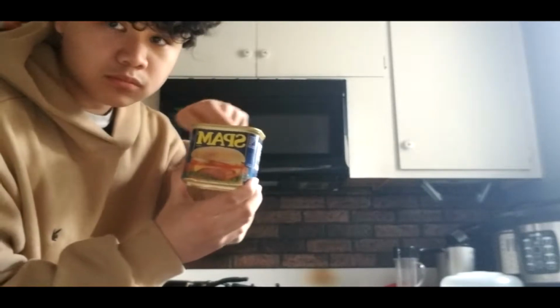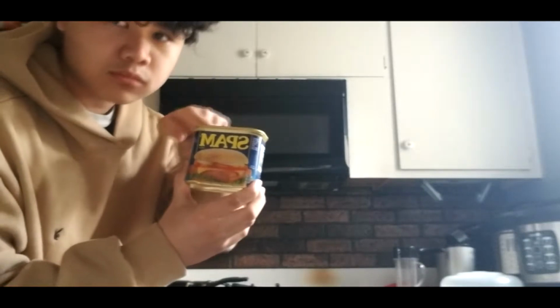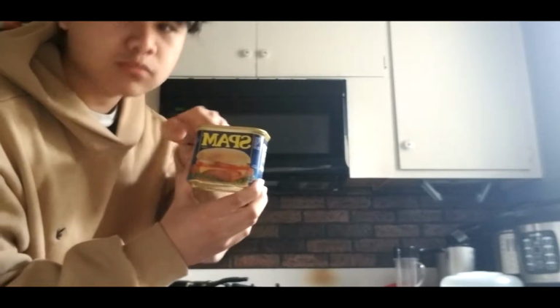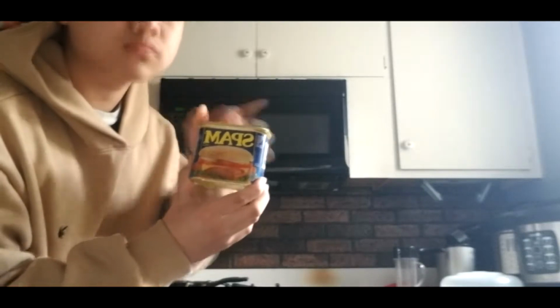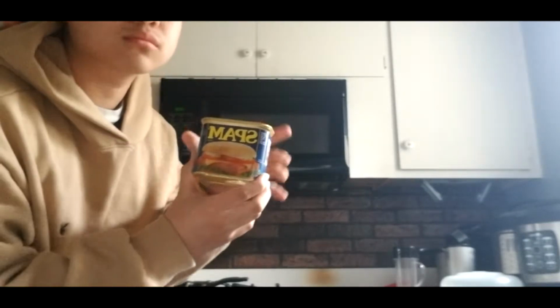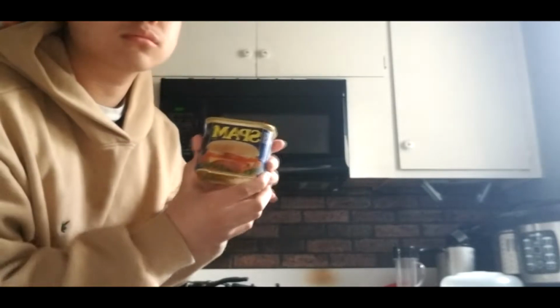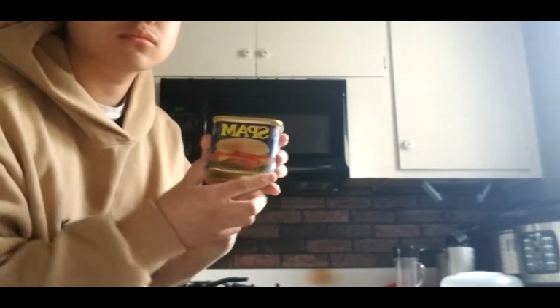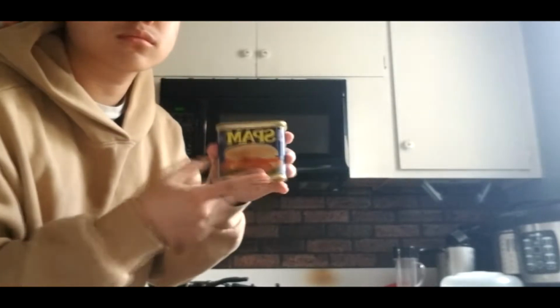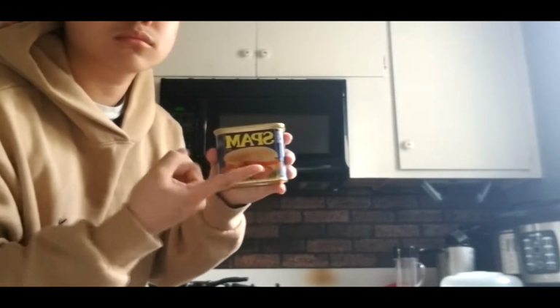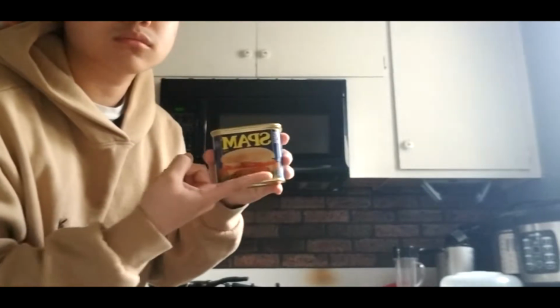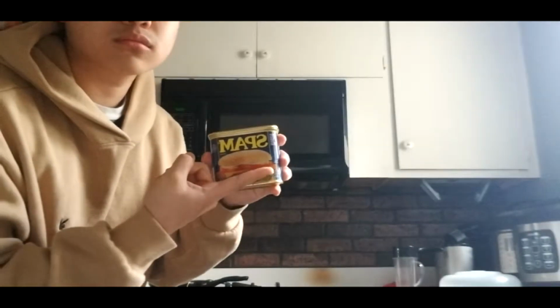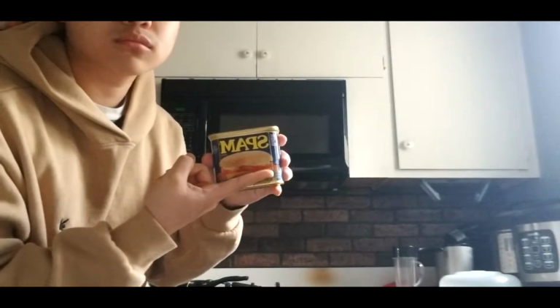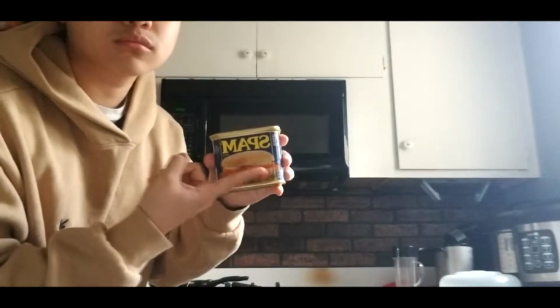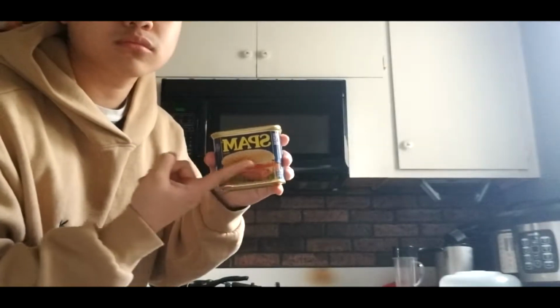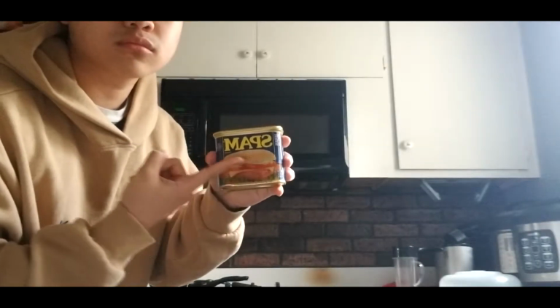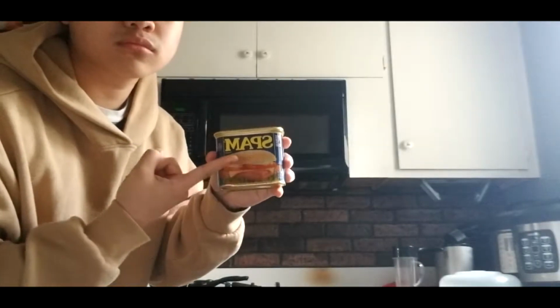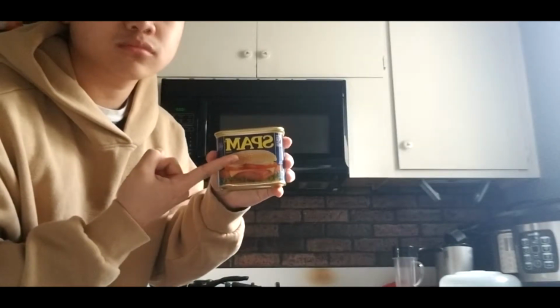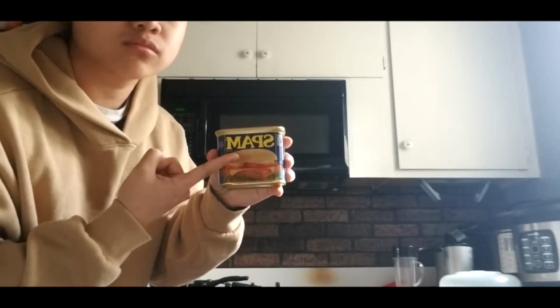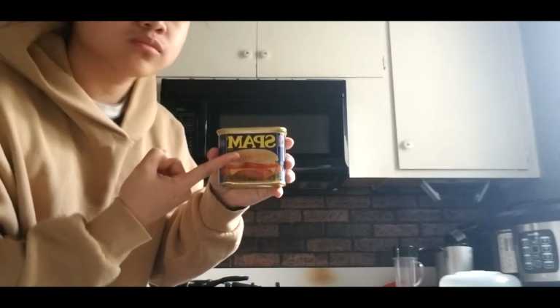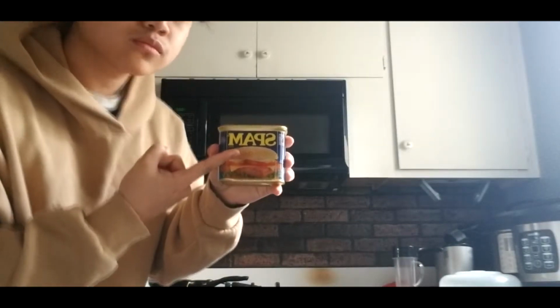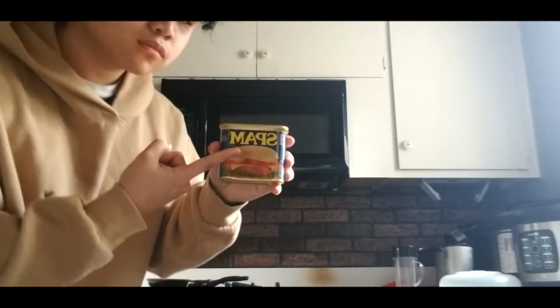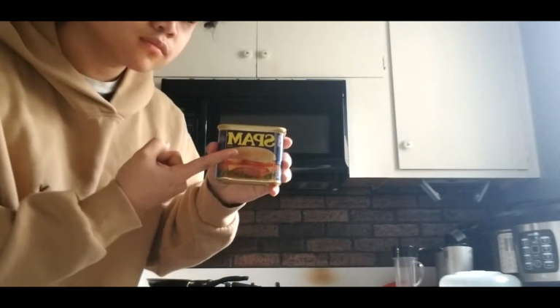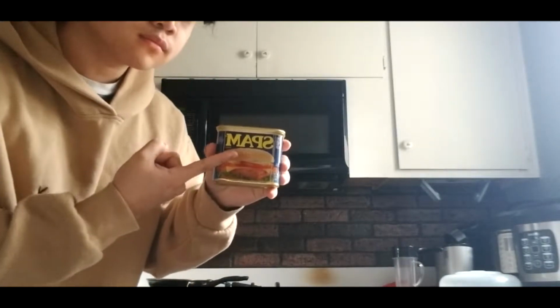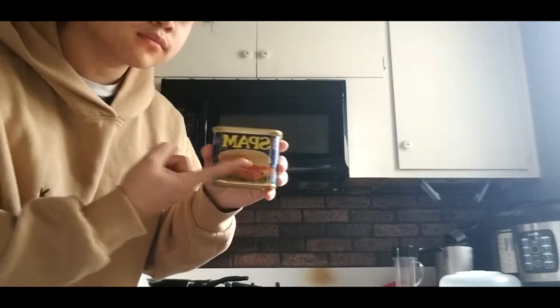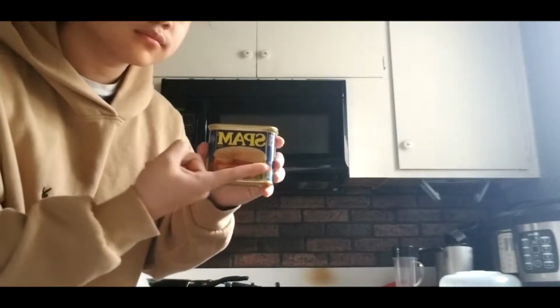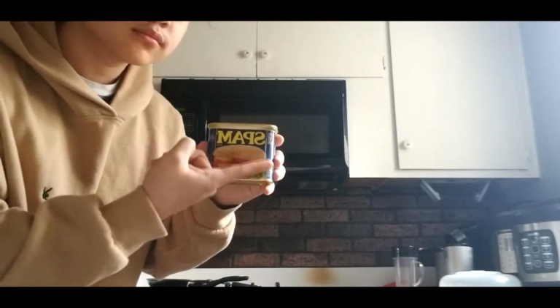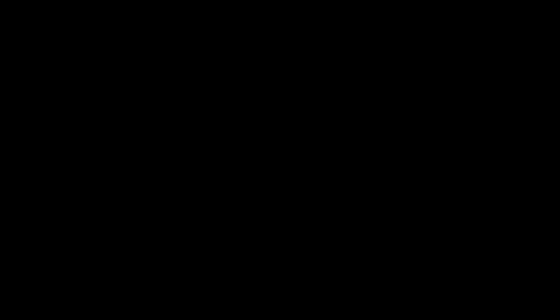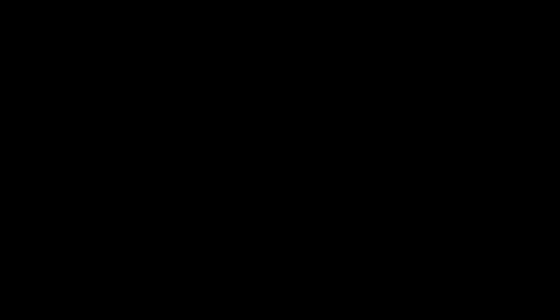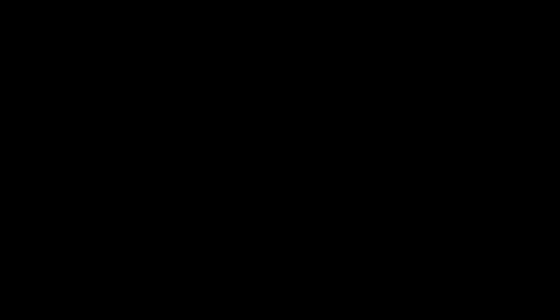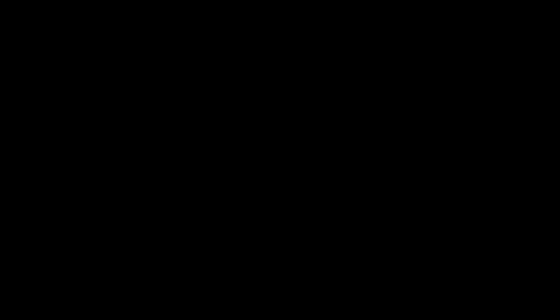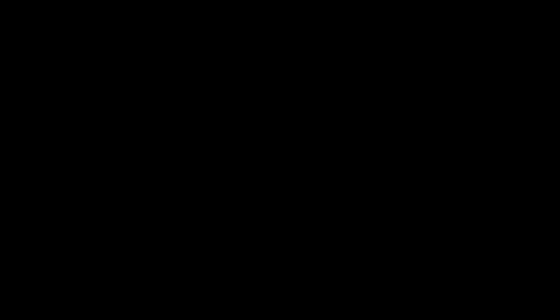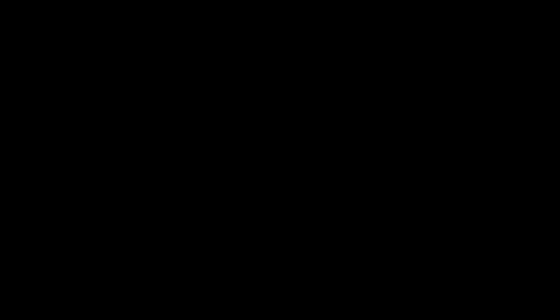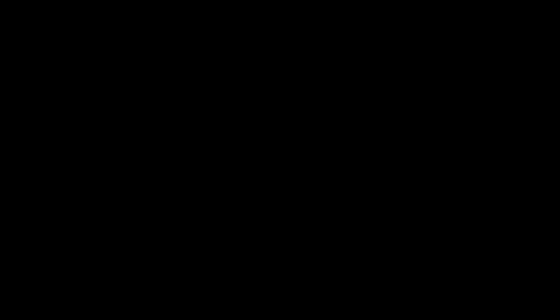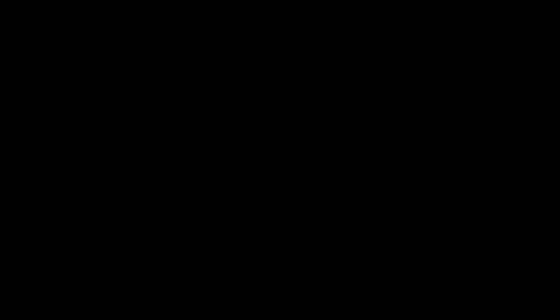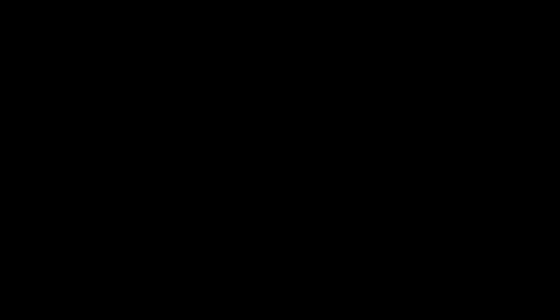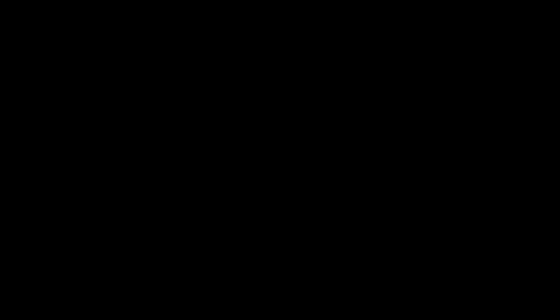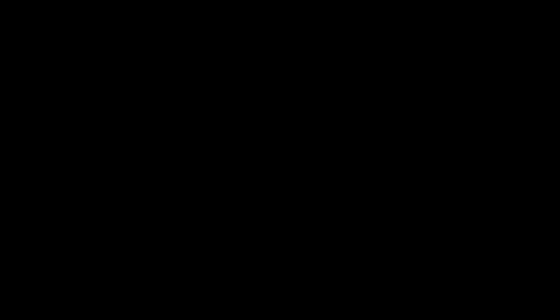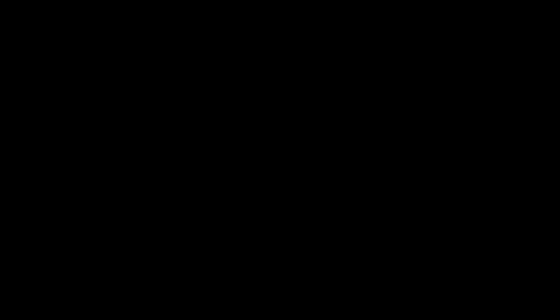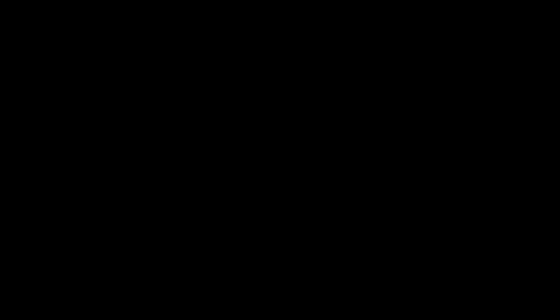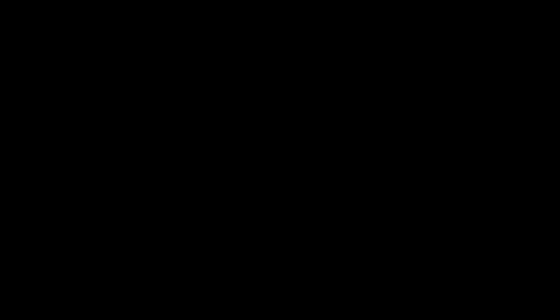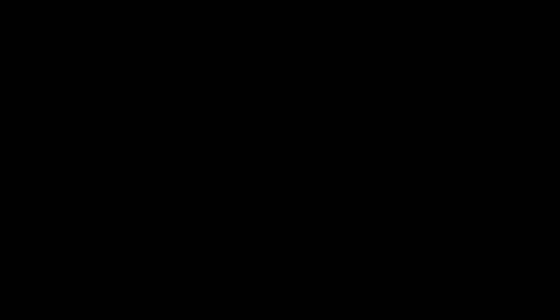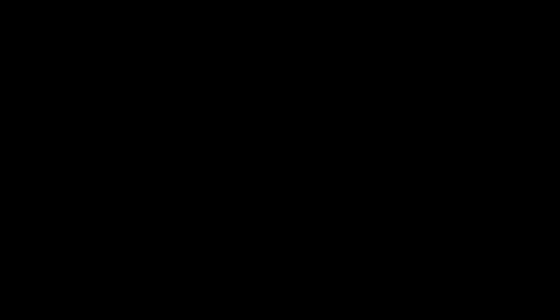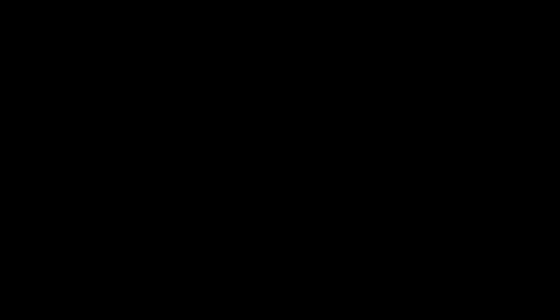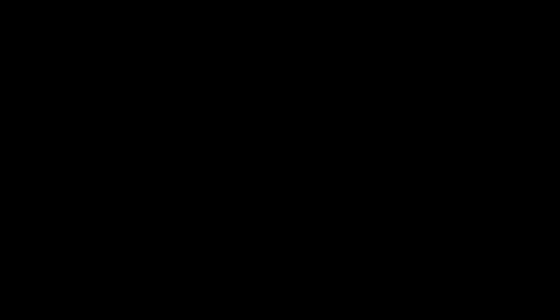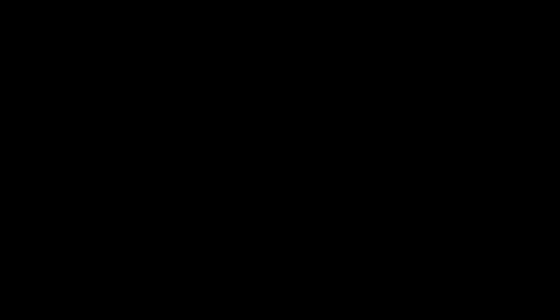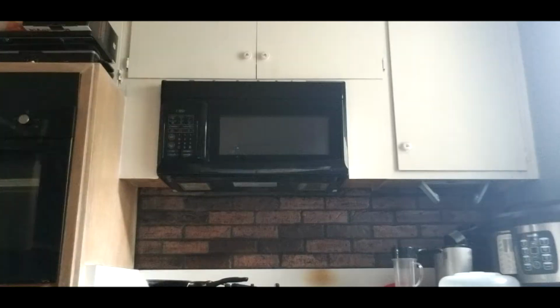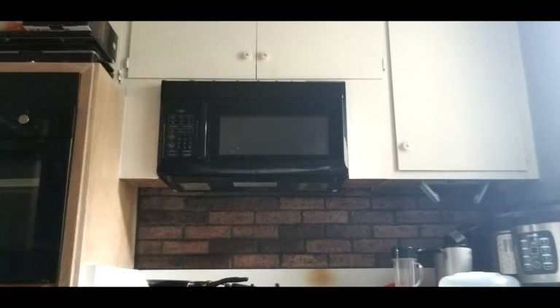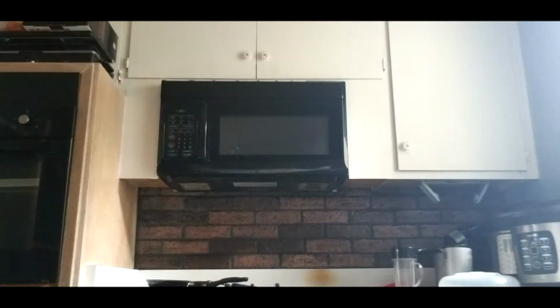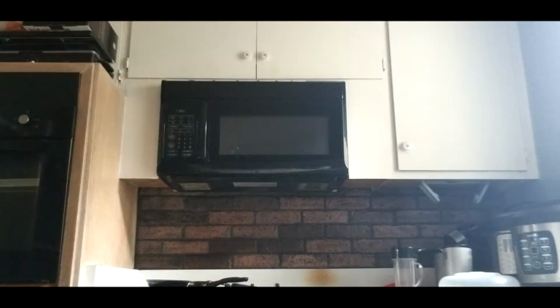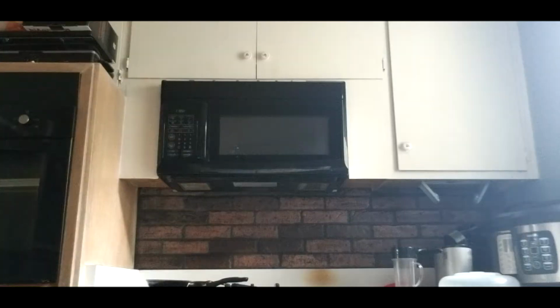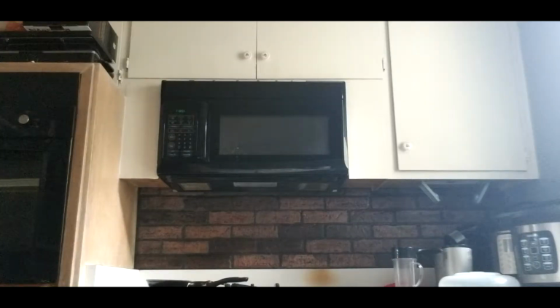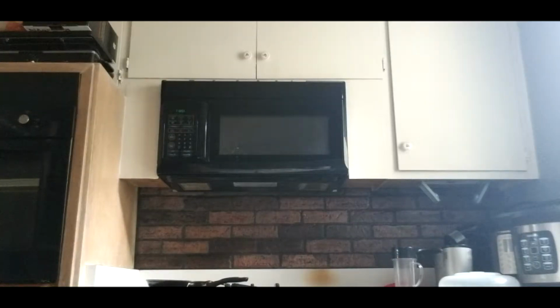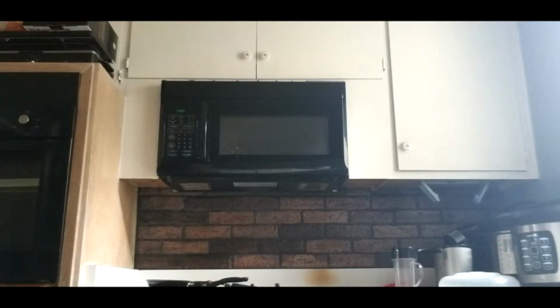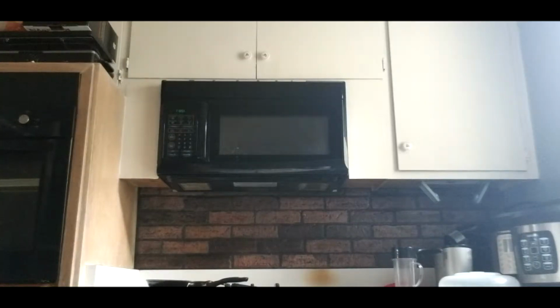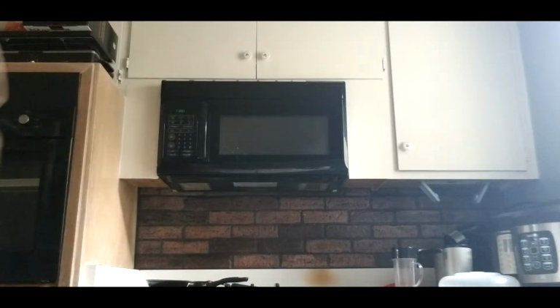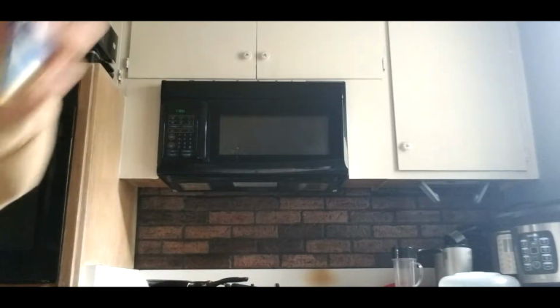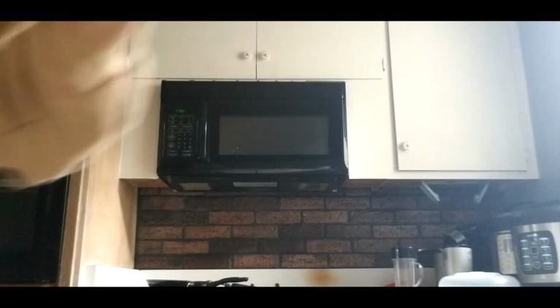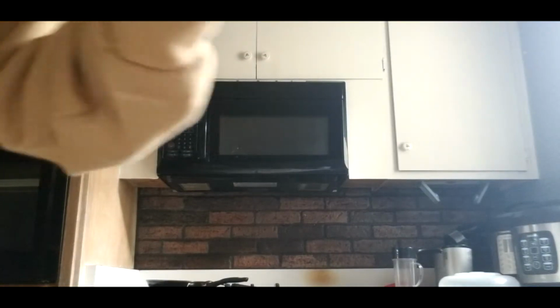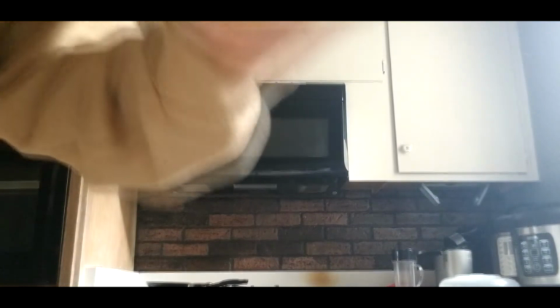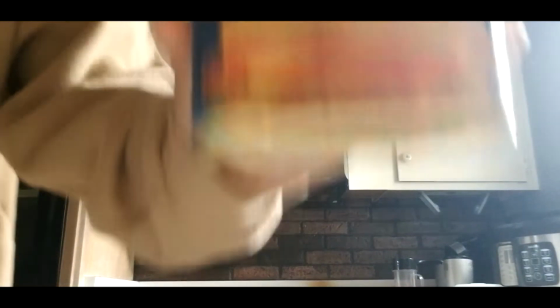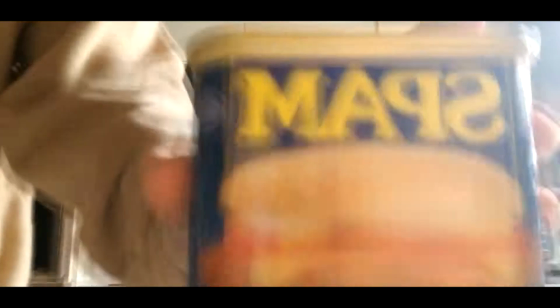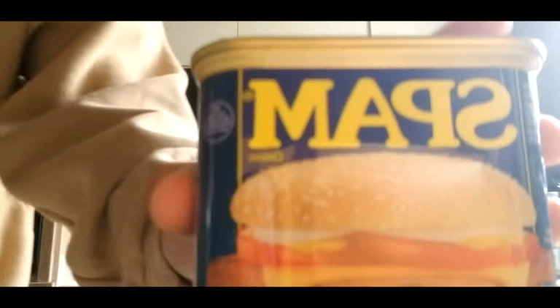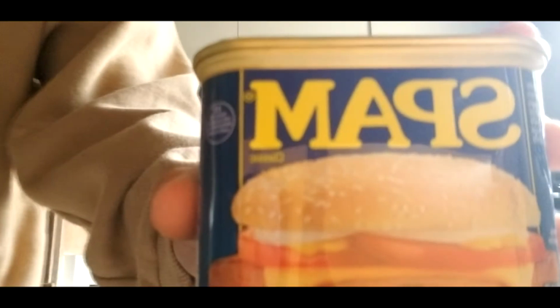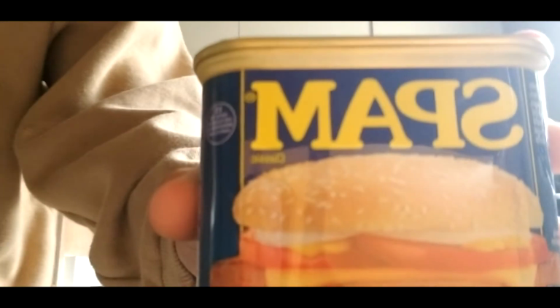Hi, my name is Kyle, and today we will be making a well-known food from Hawaii, Spam.